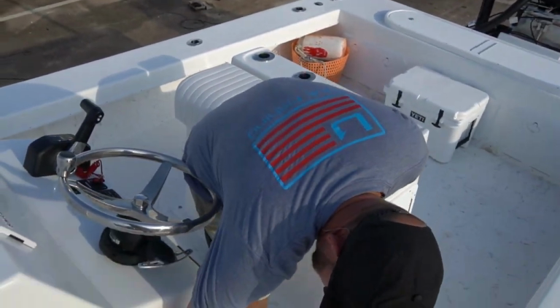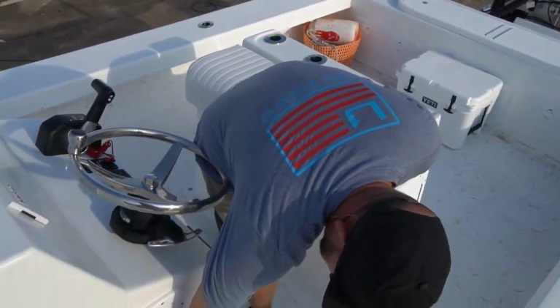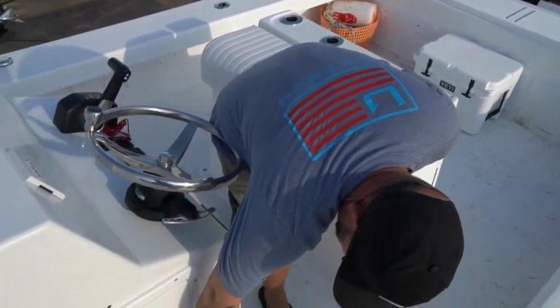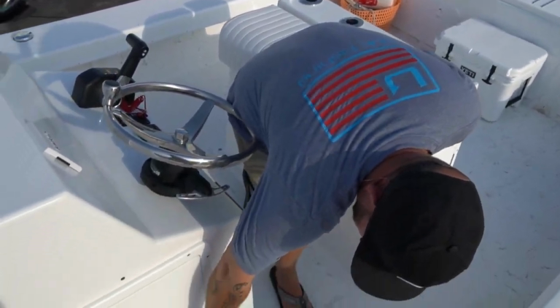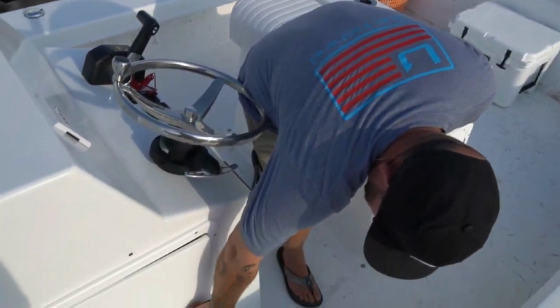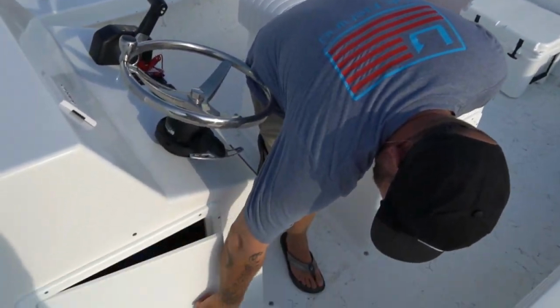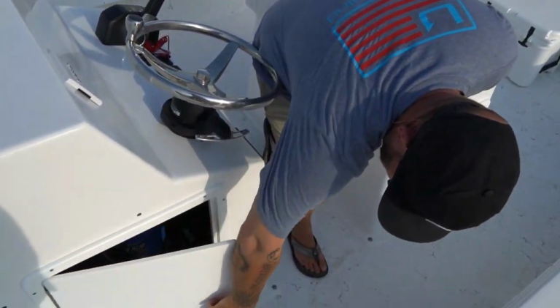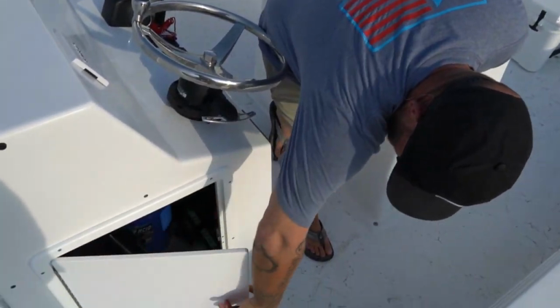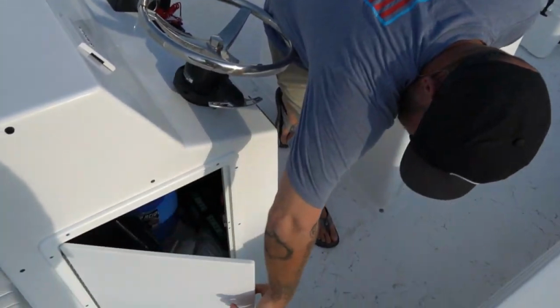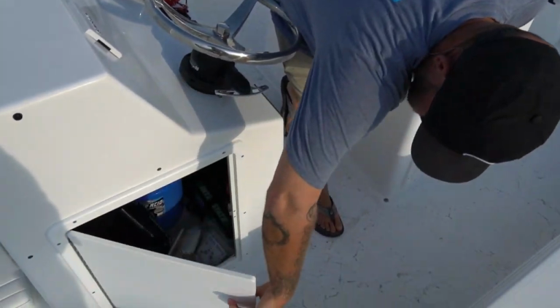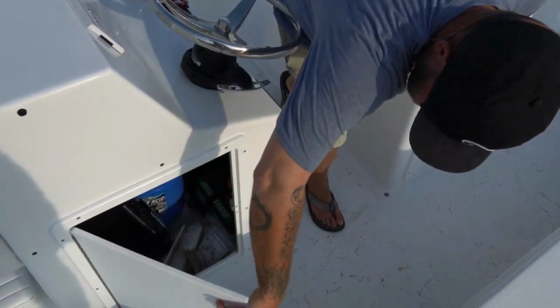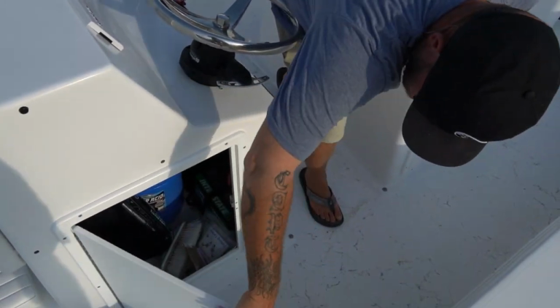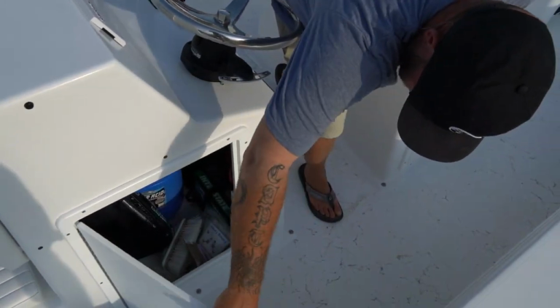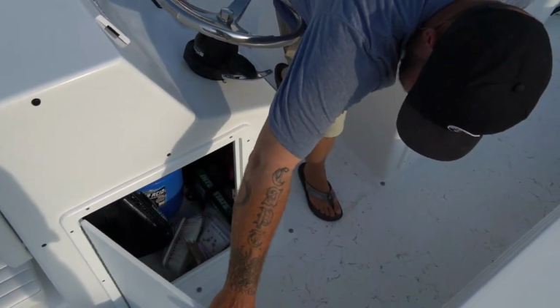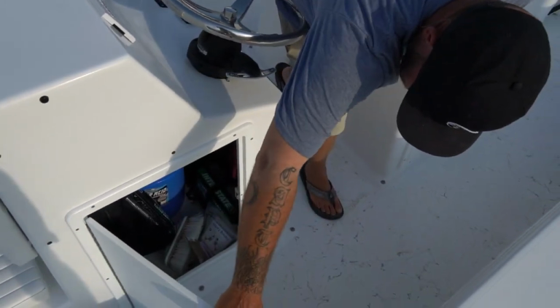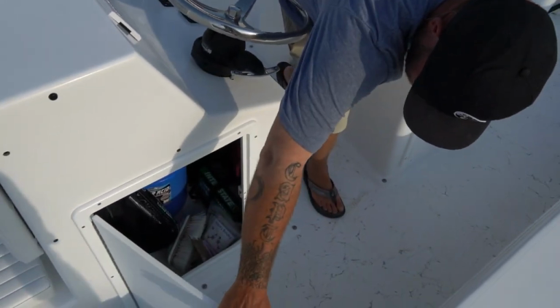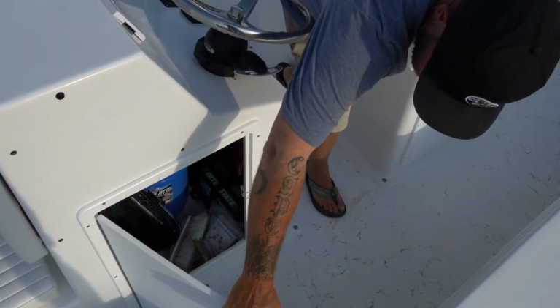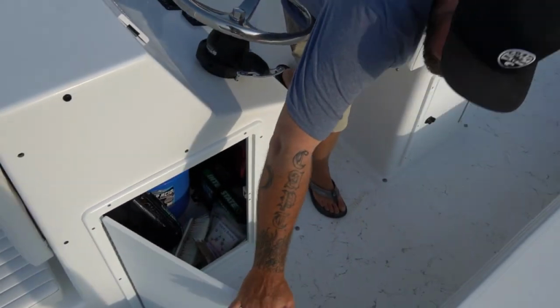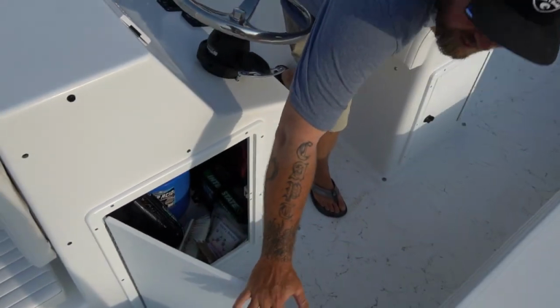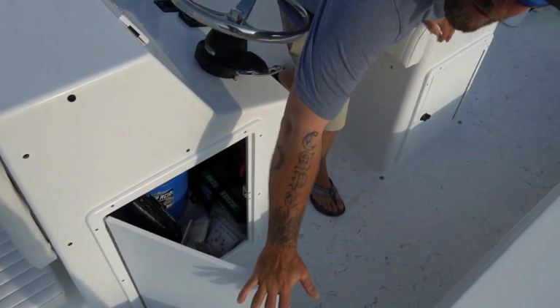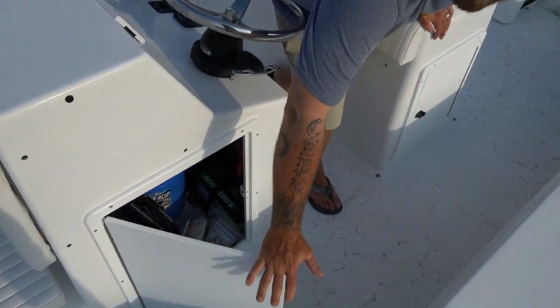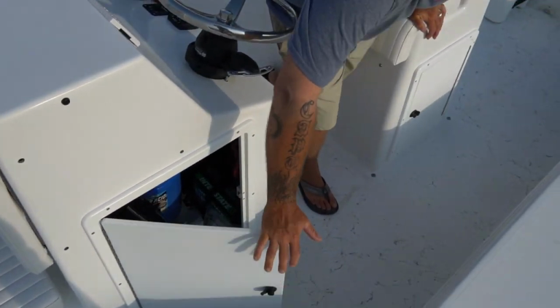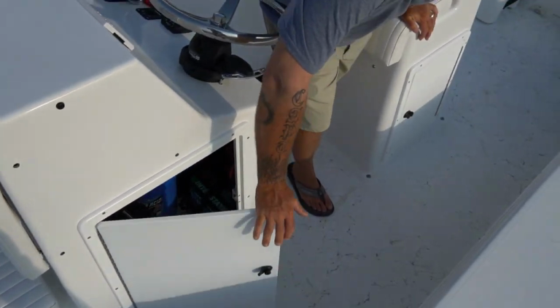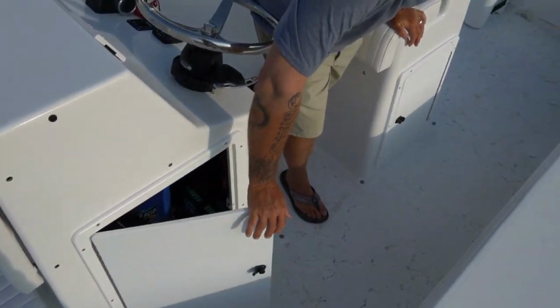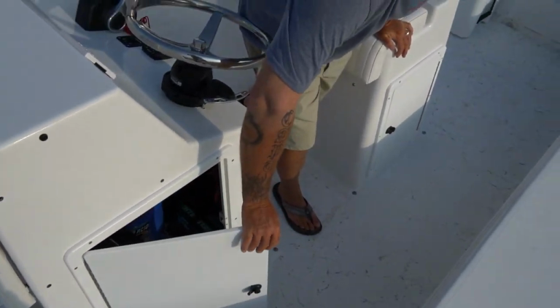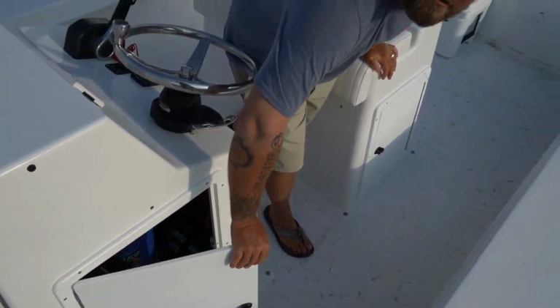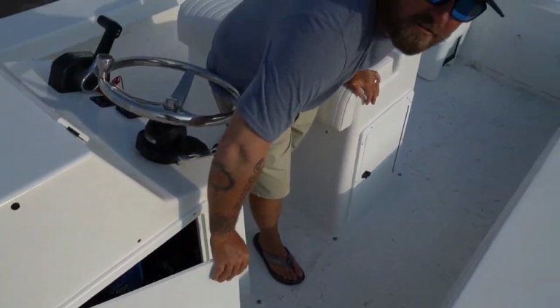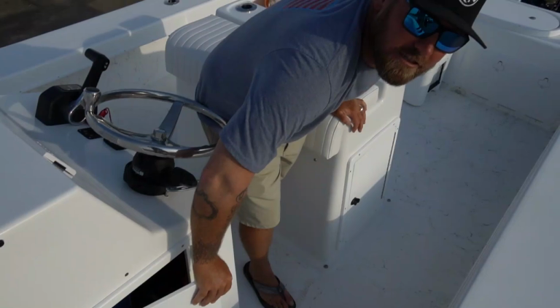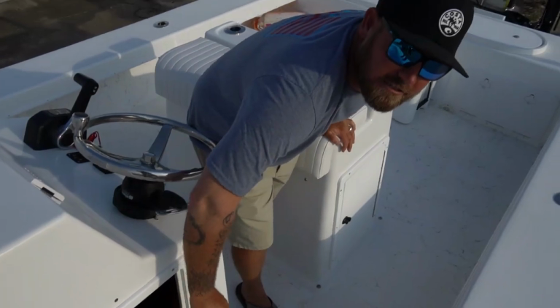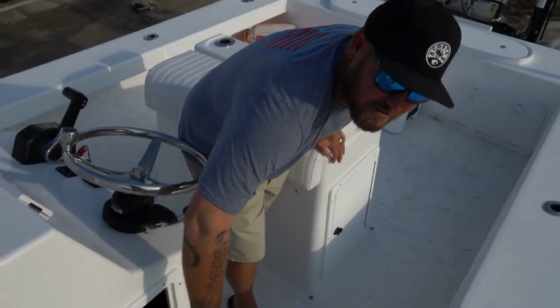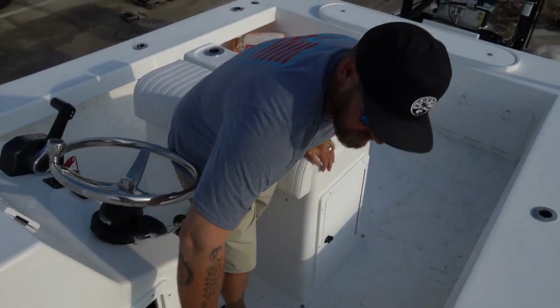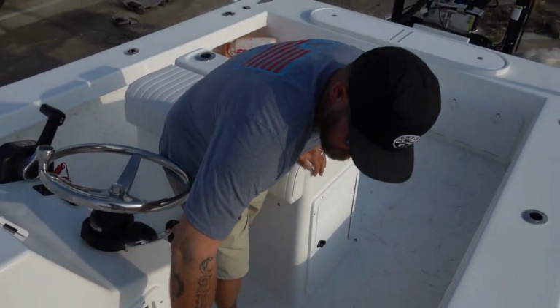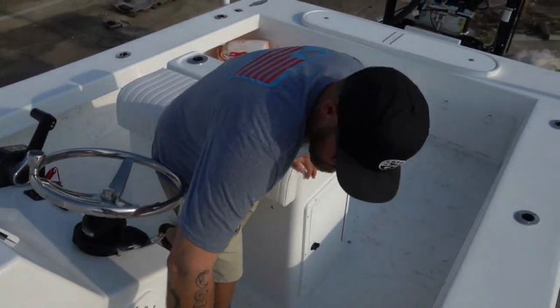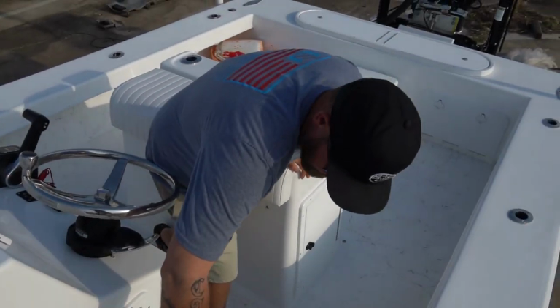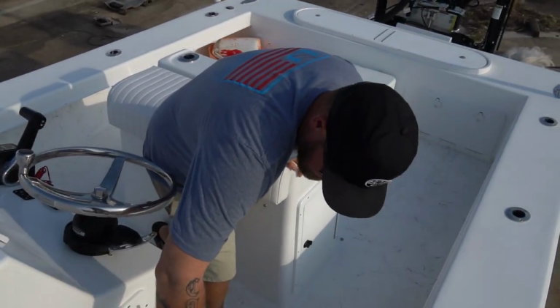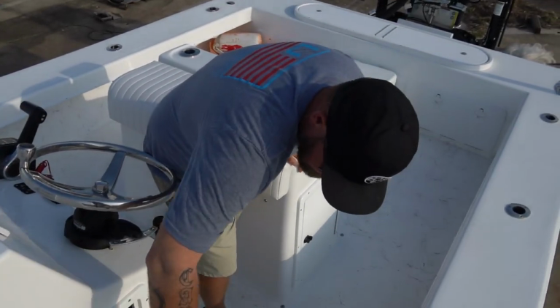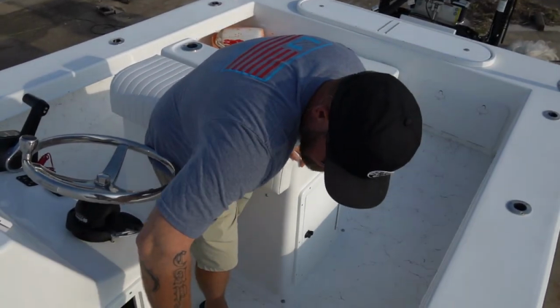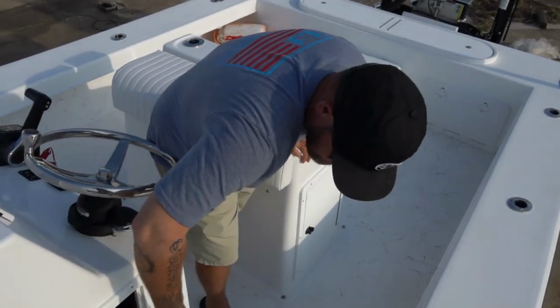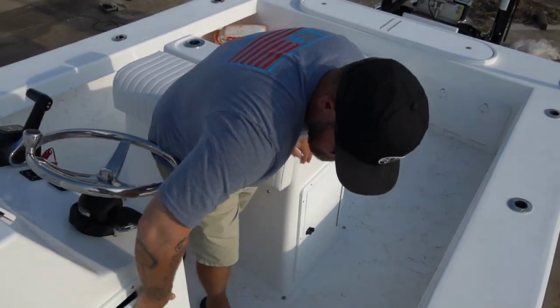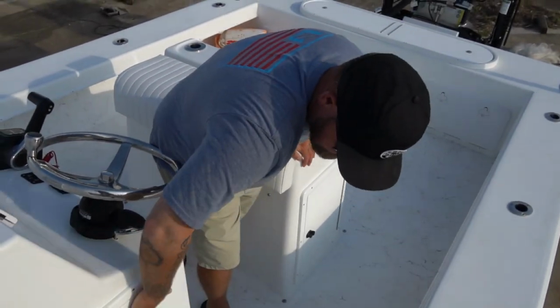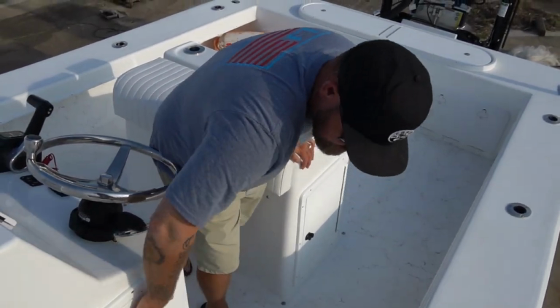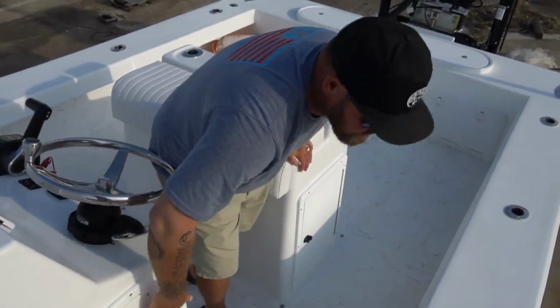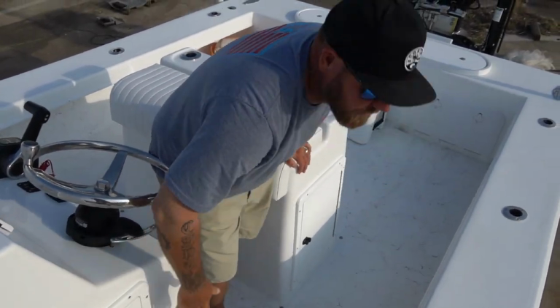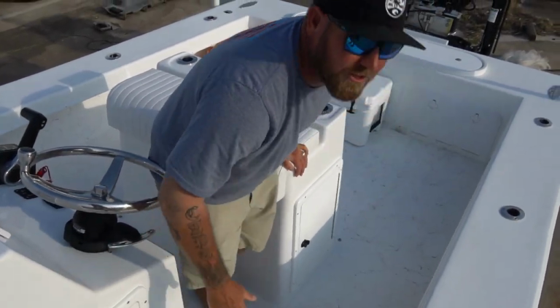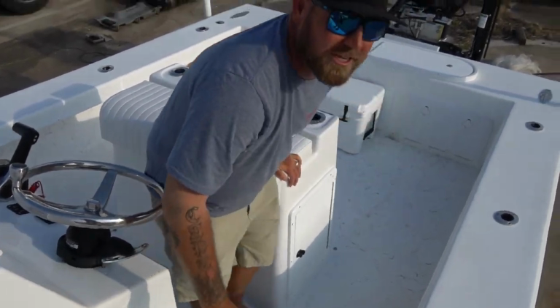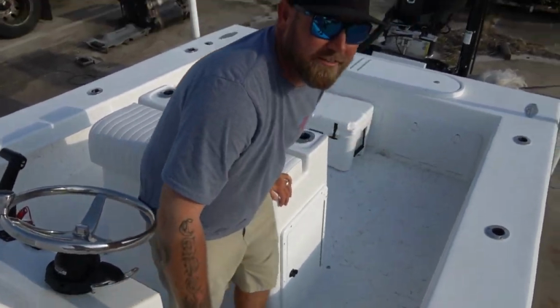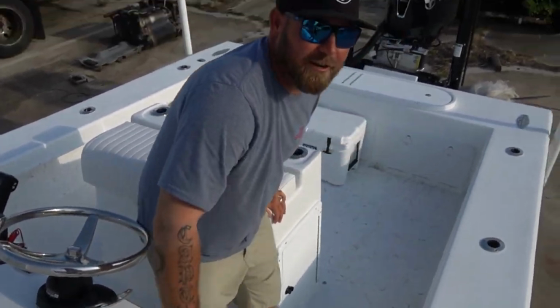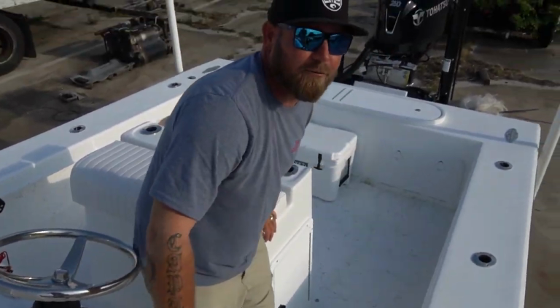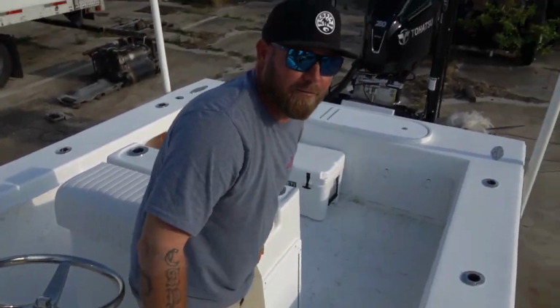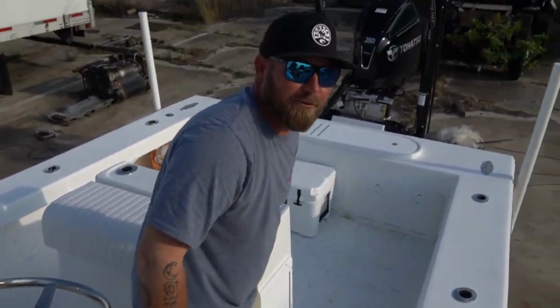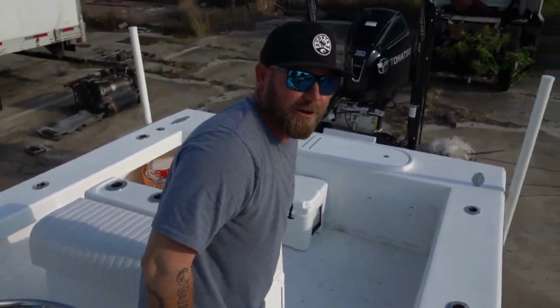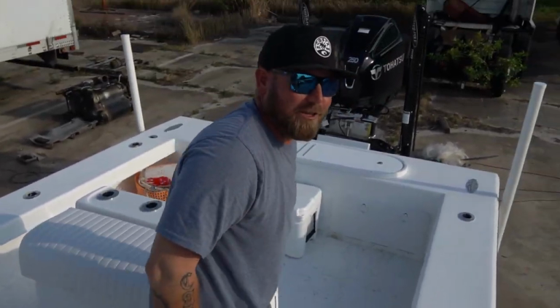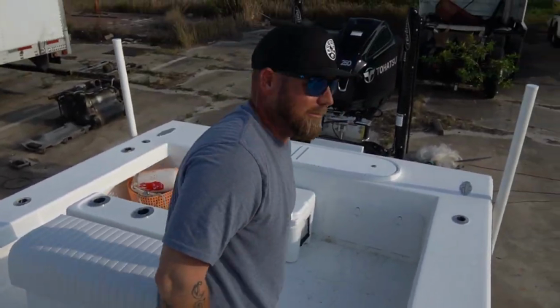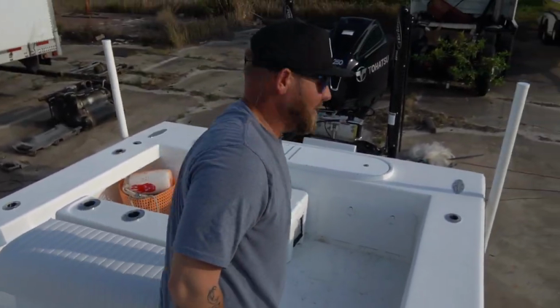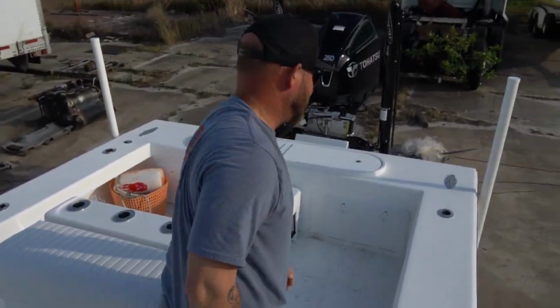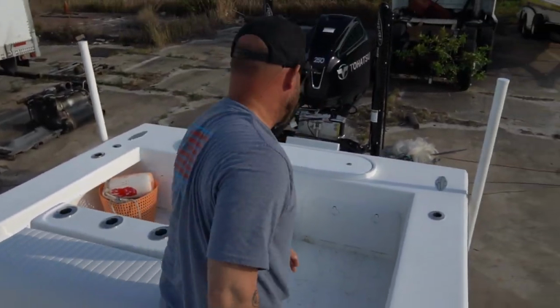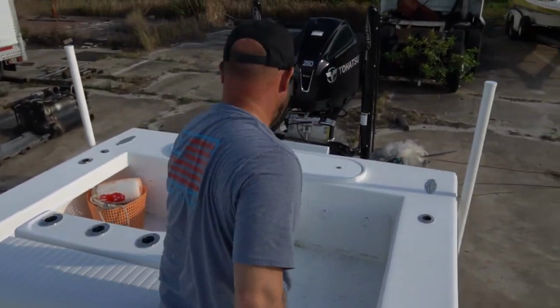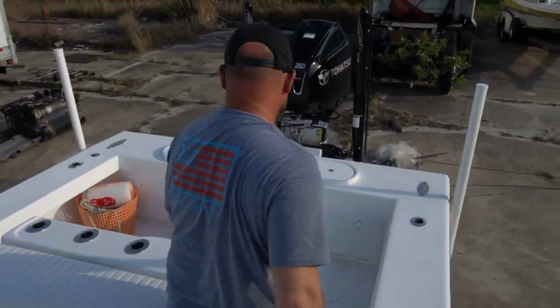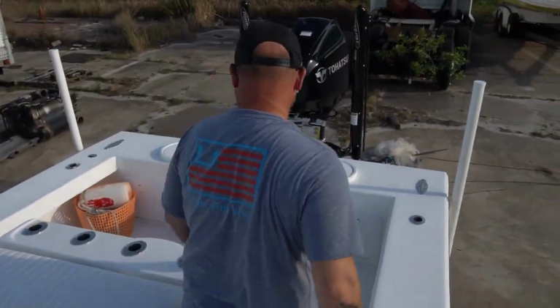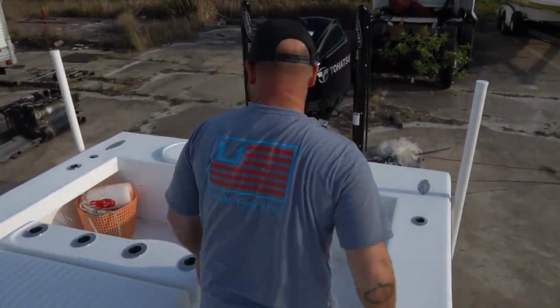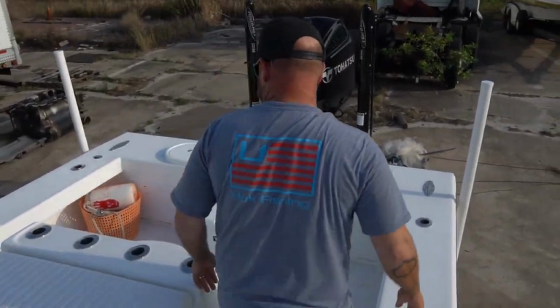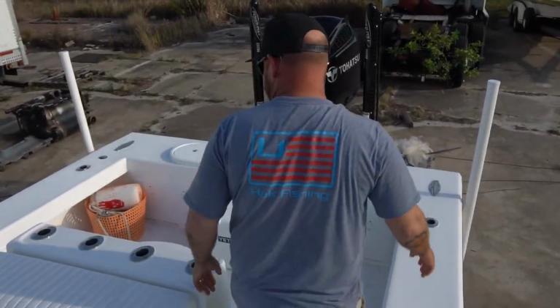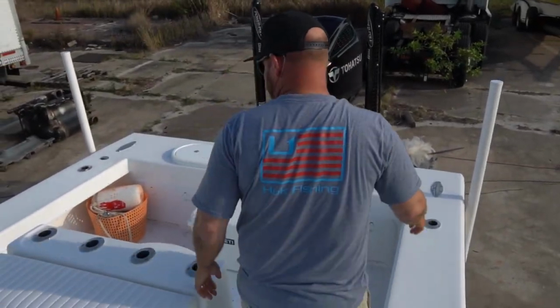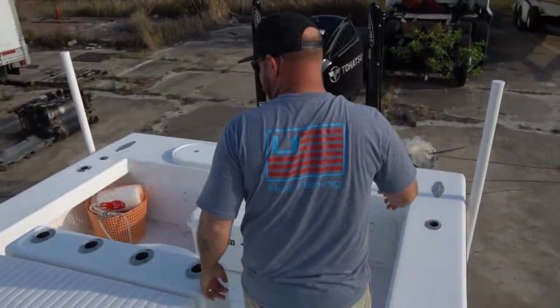This is all storage. This is a battery compartment — don't look in there. We've been running the boat three days, you don't want to look in there.